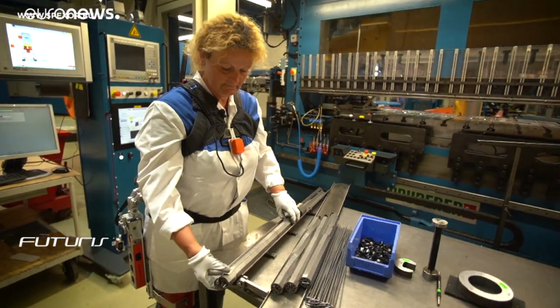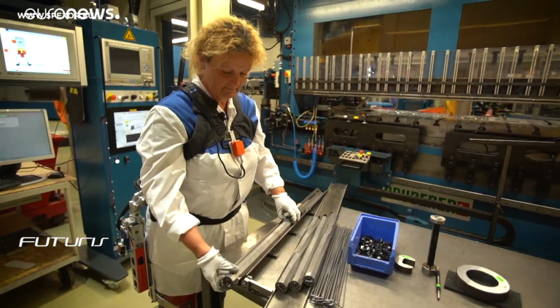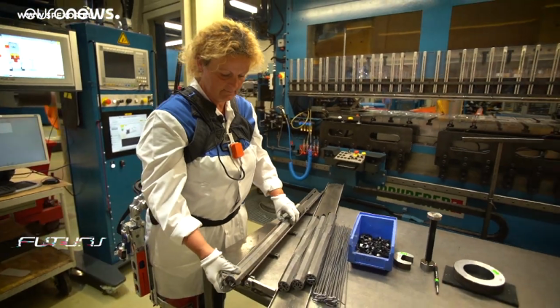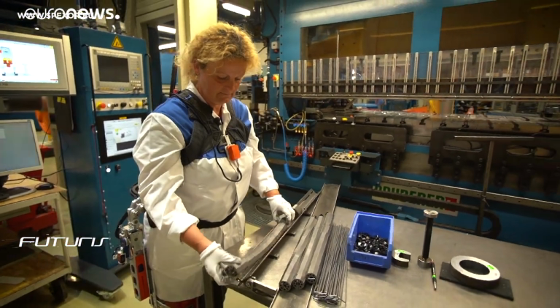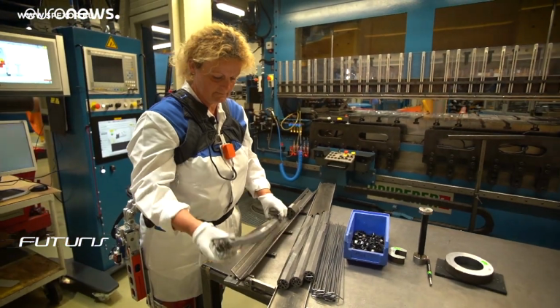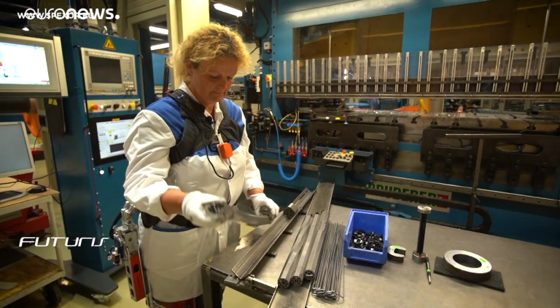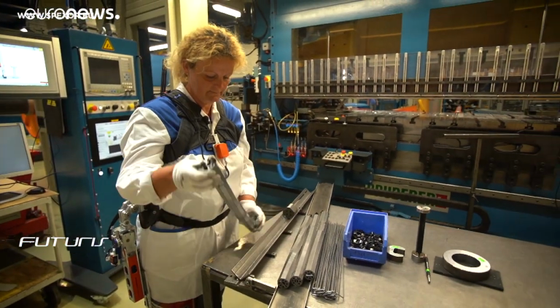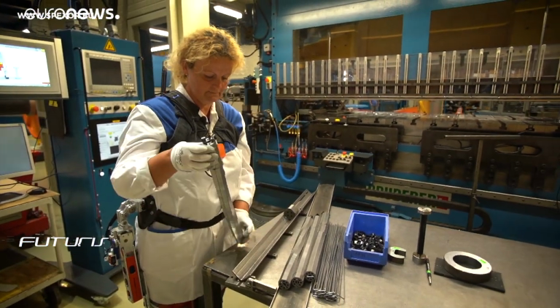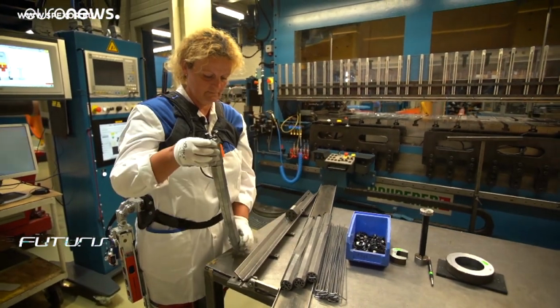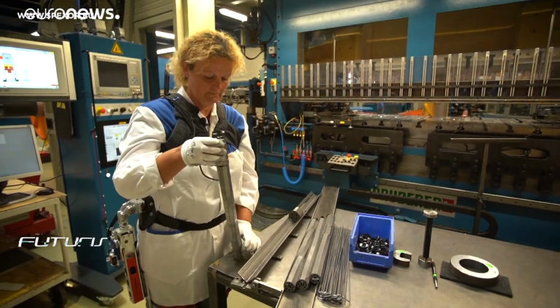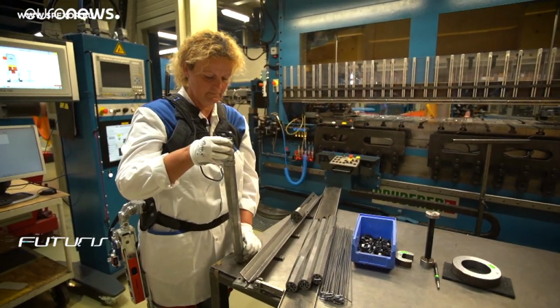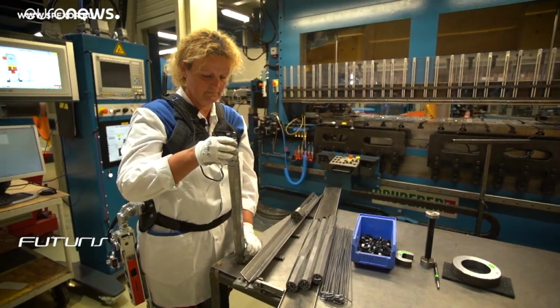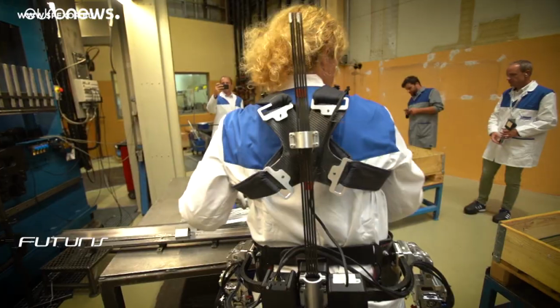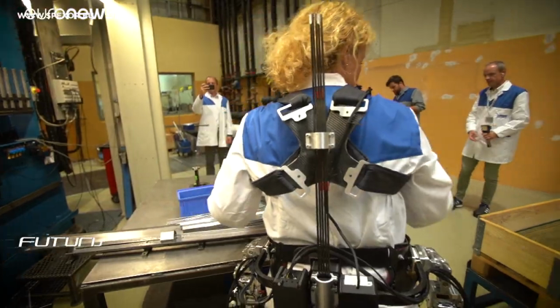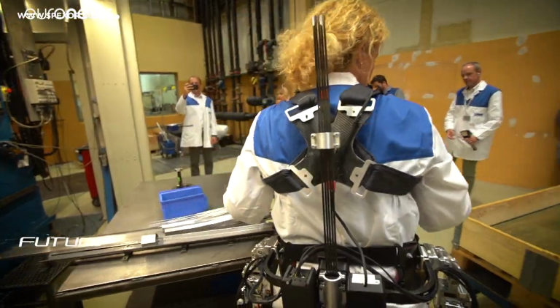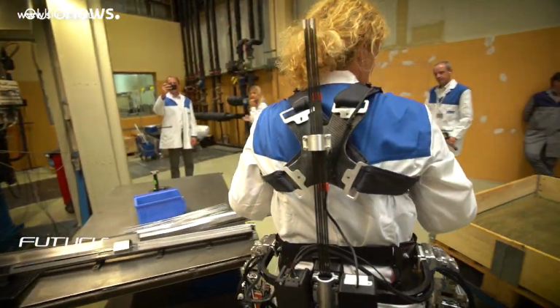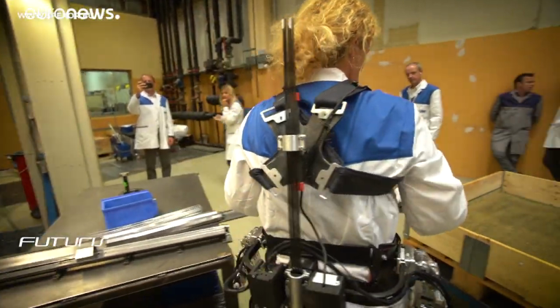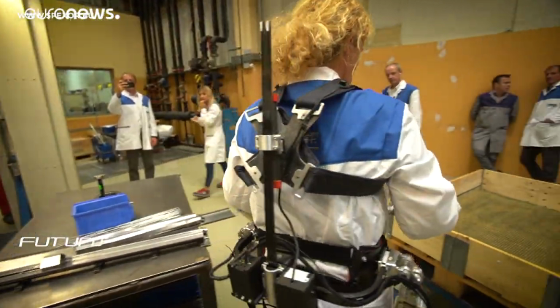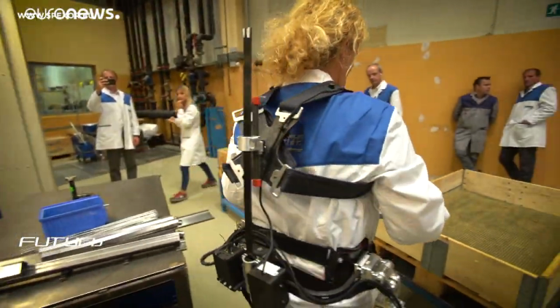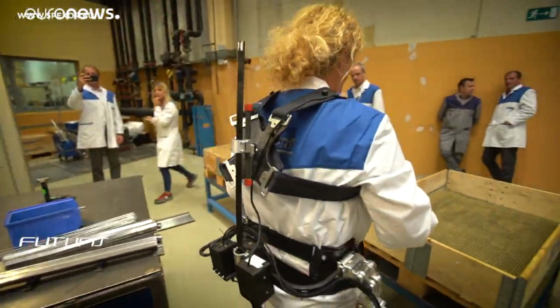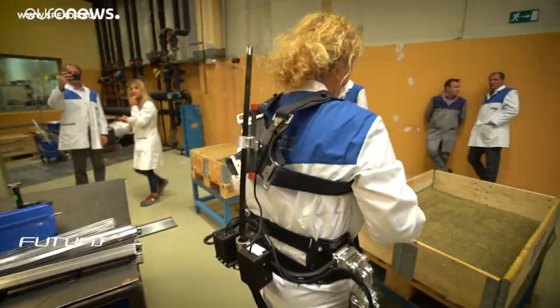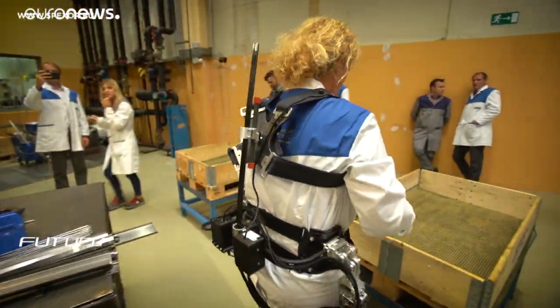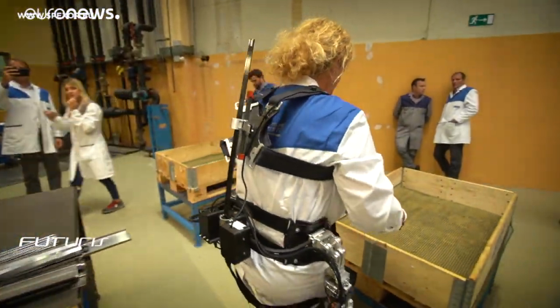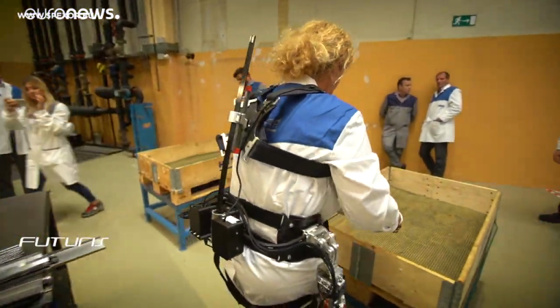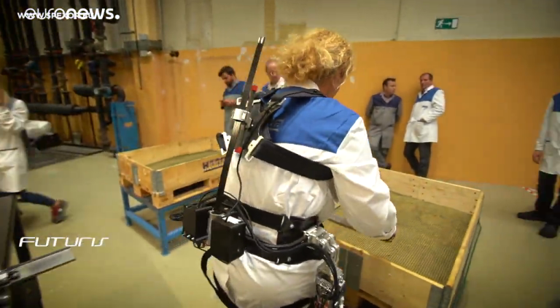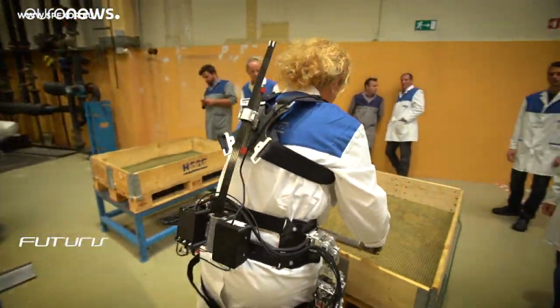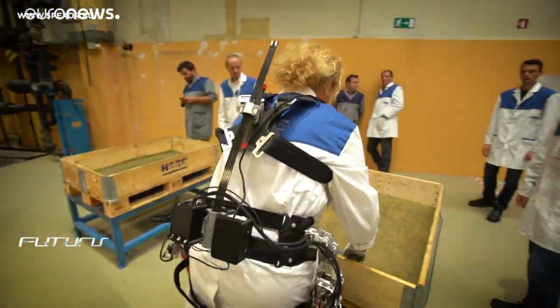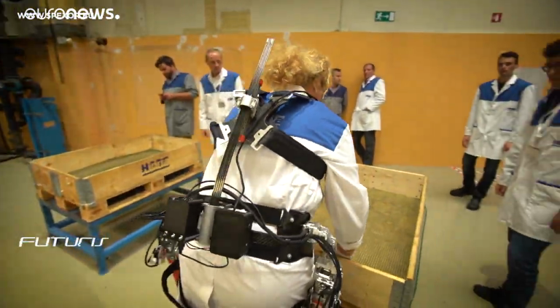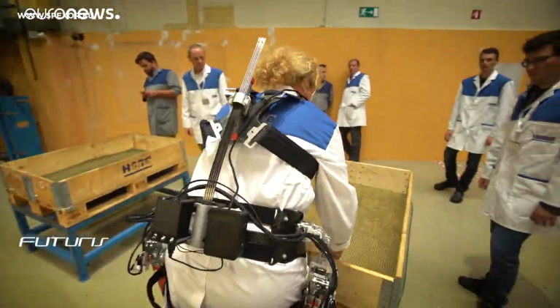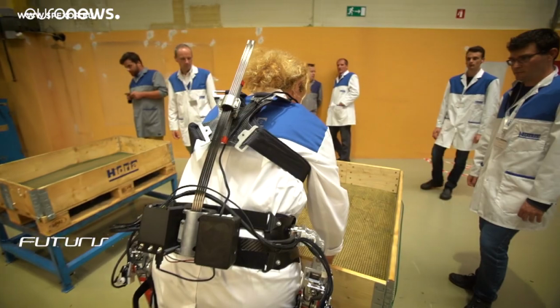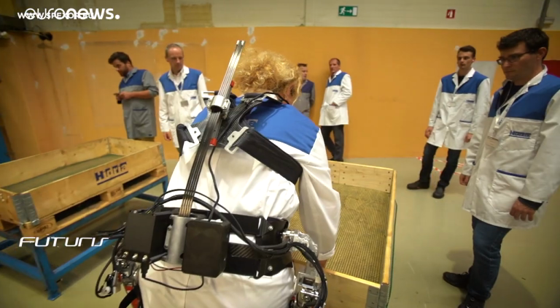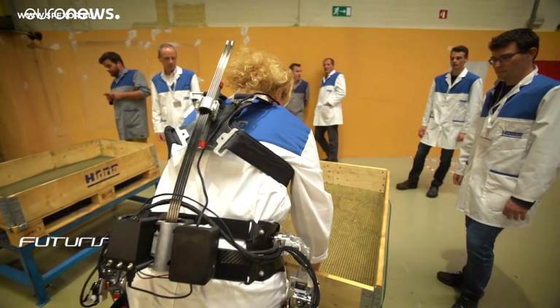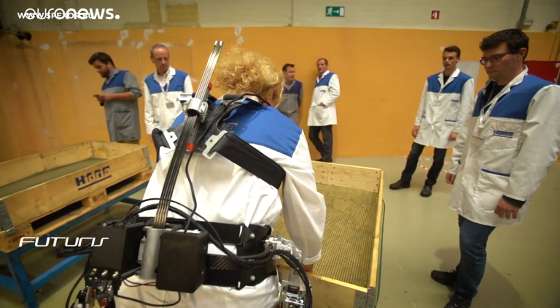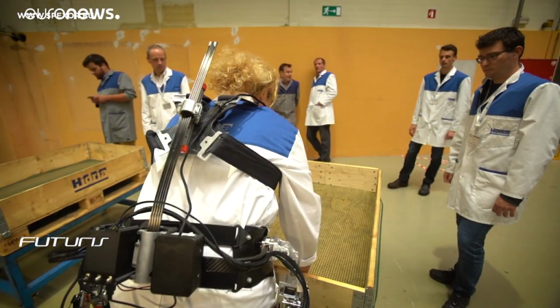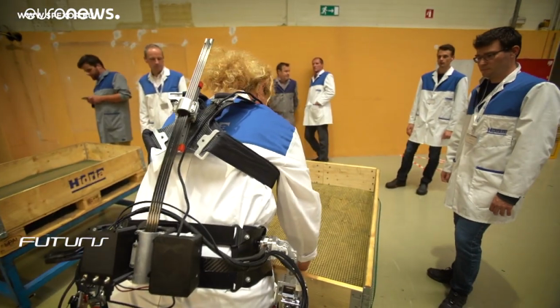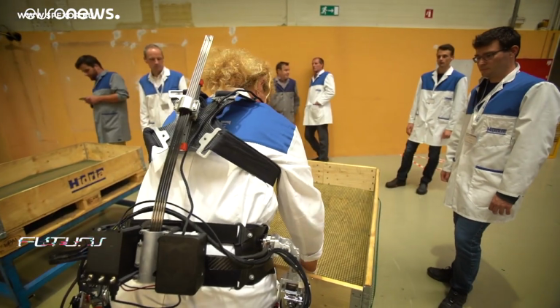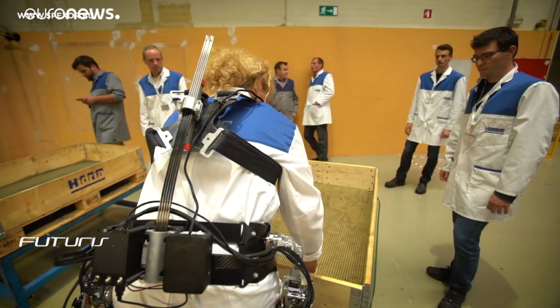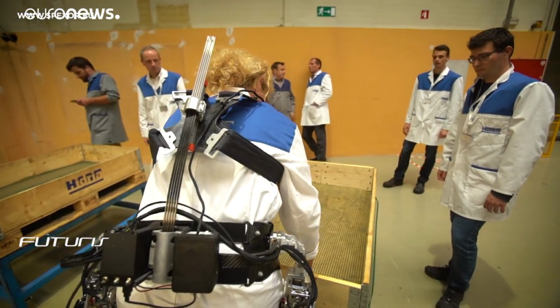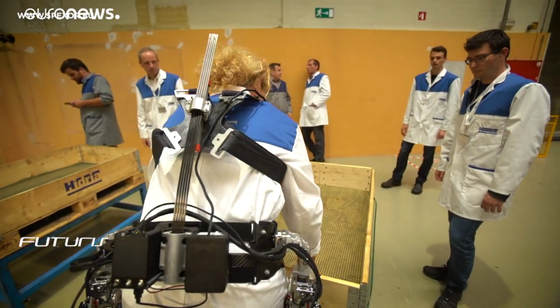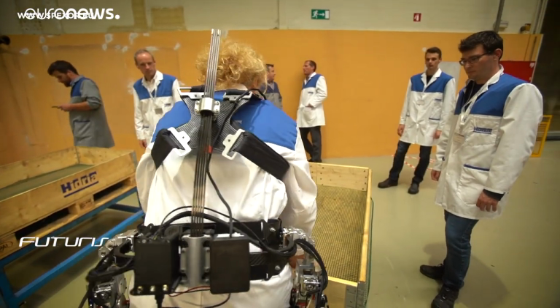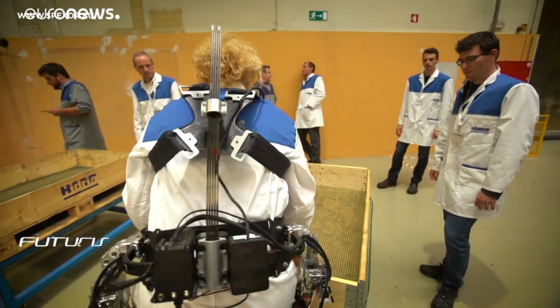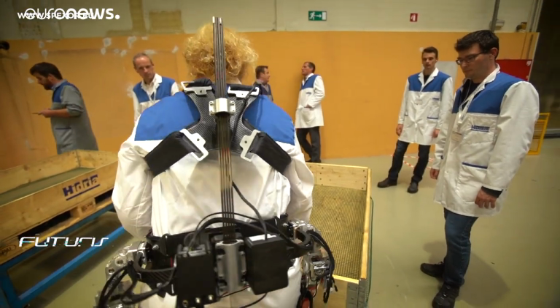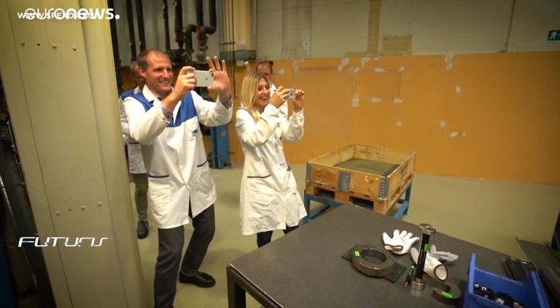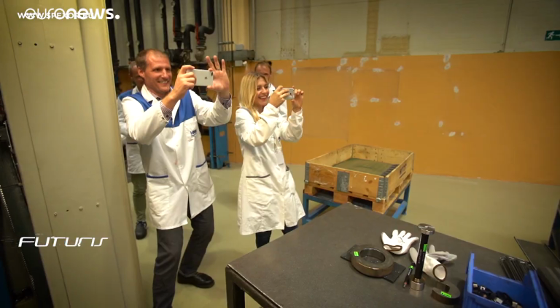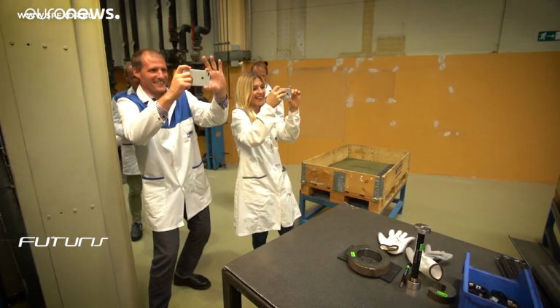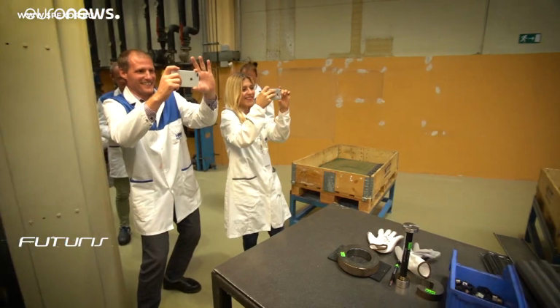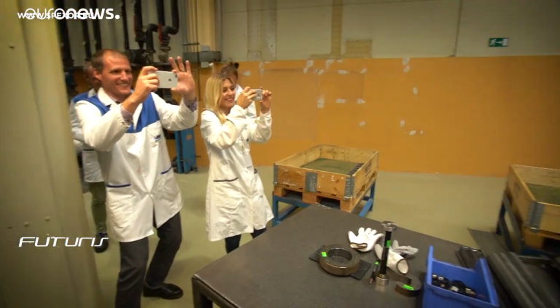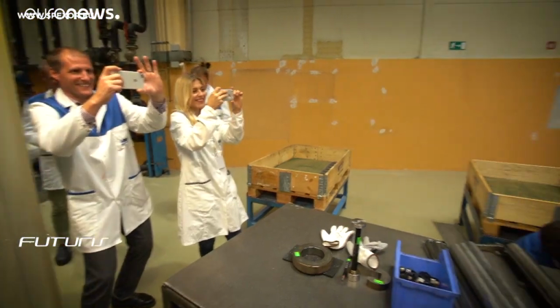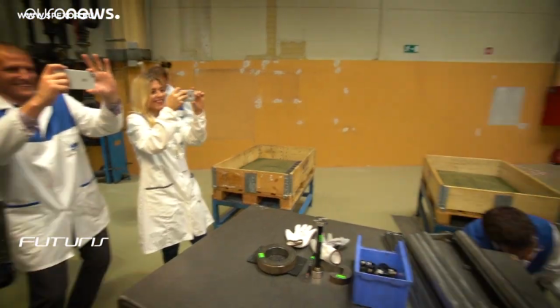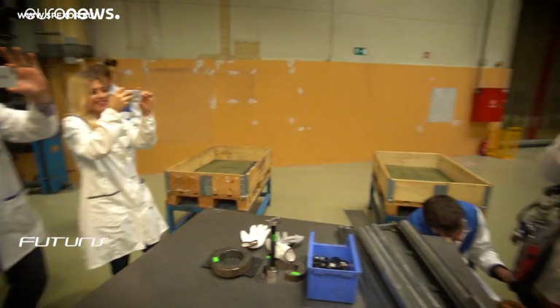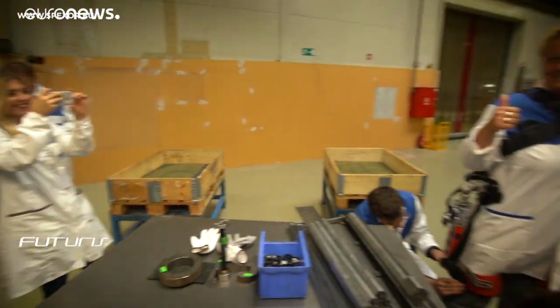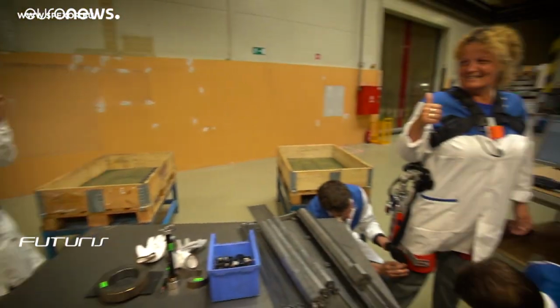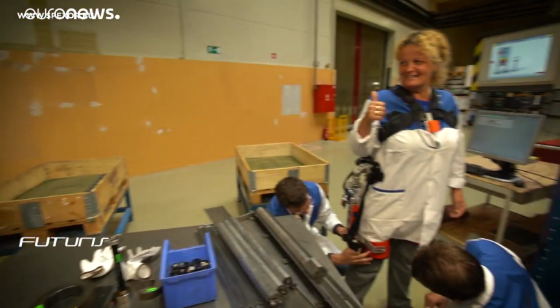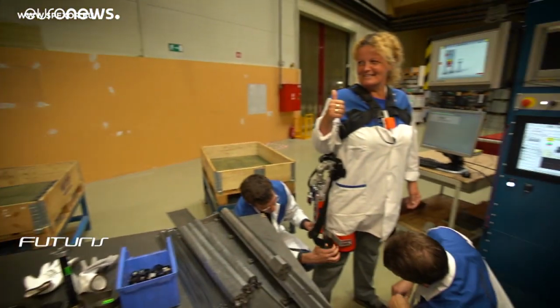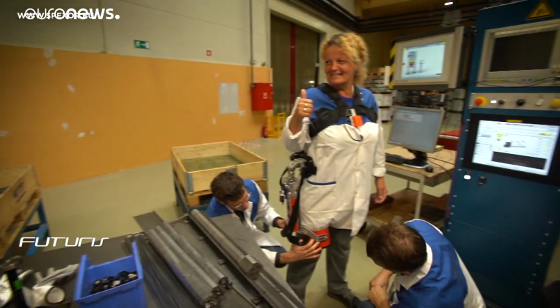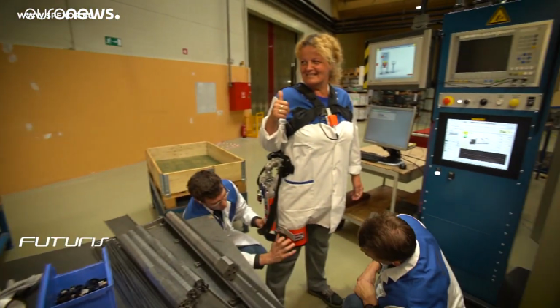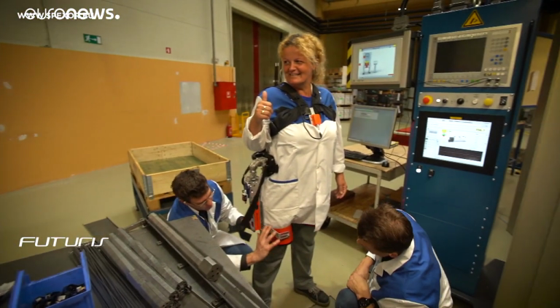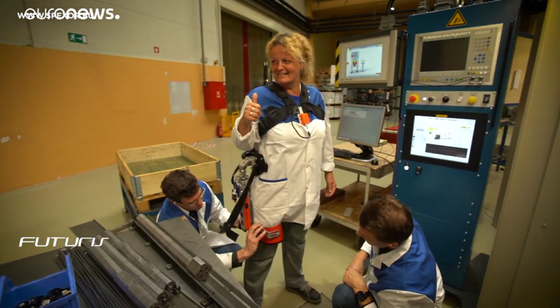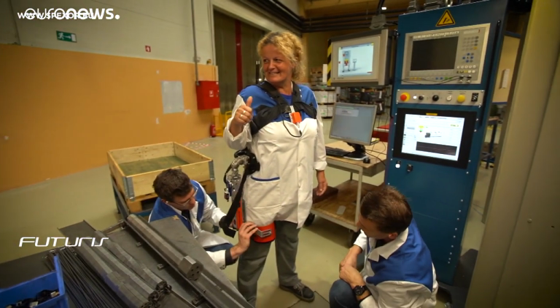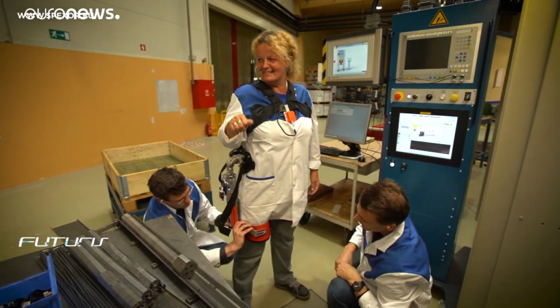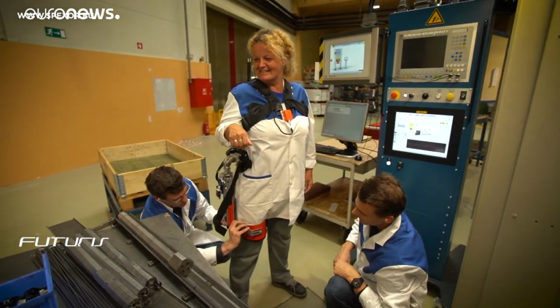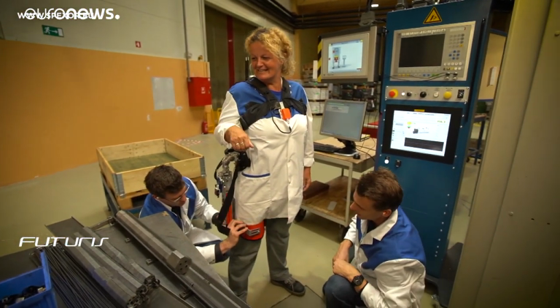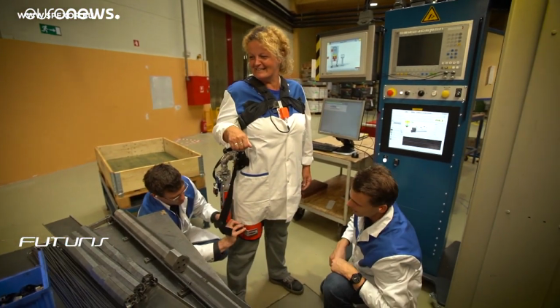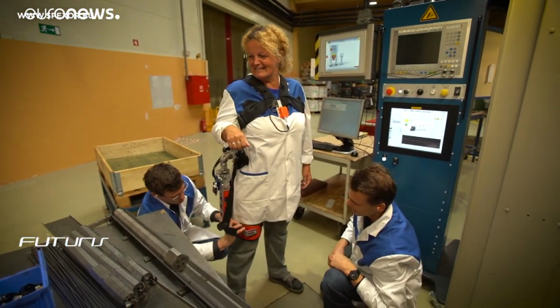The next step: another partner in this EU project aims to turn this initial design into a commercially viable product that everyone could wear, no matter where you are.